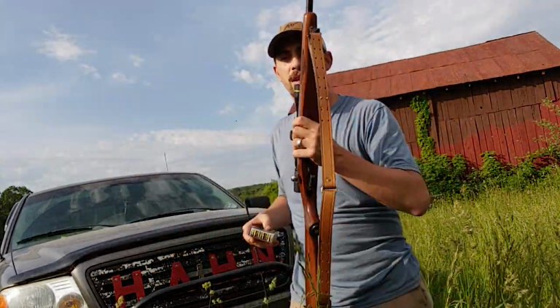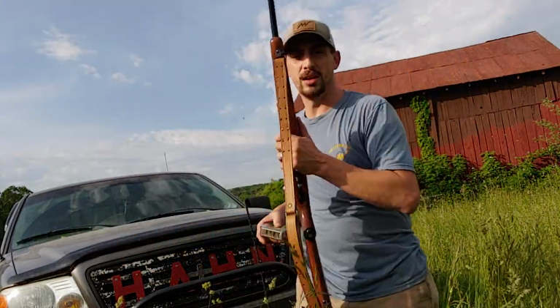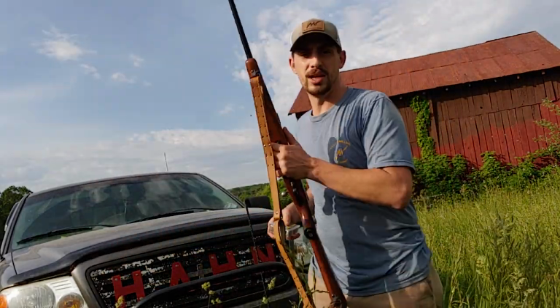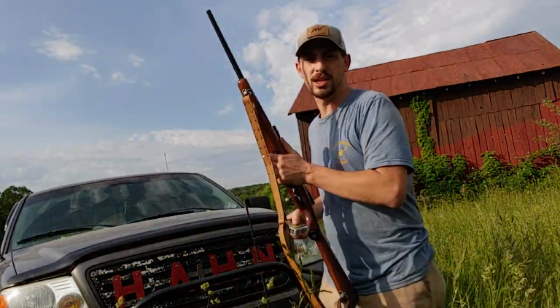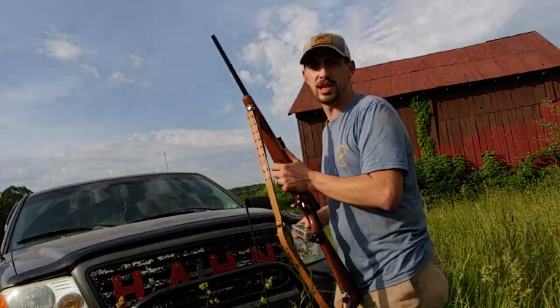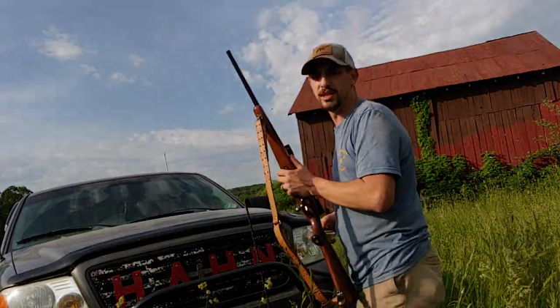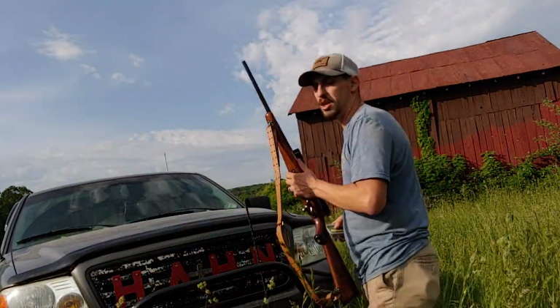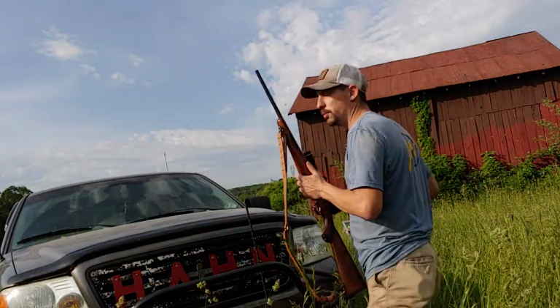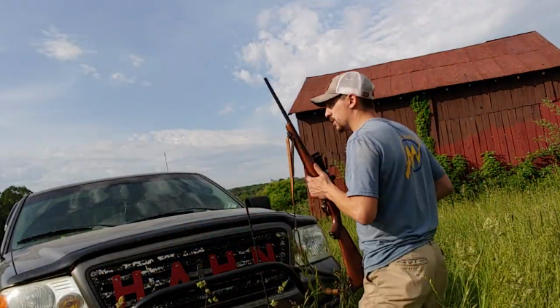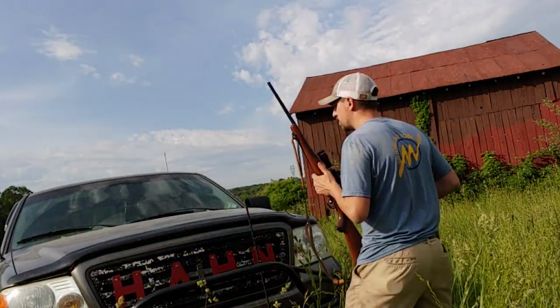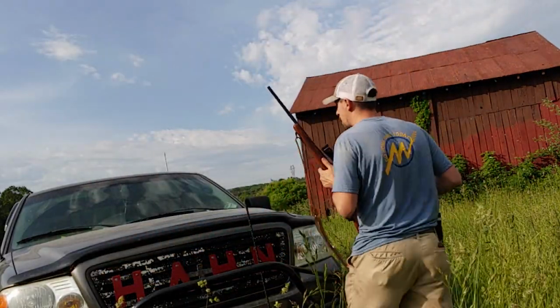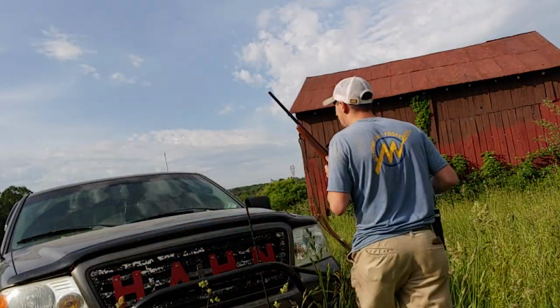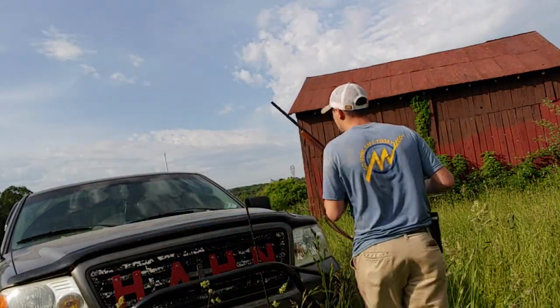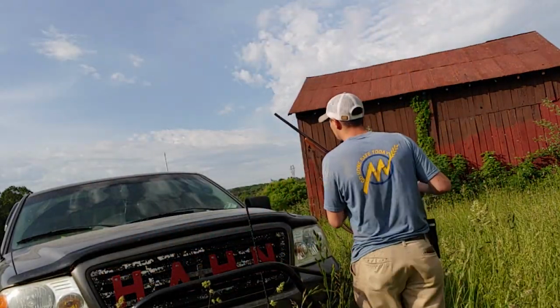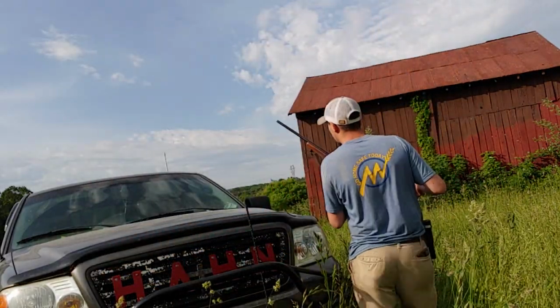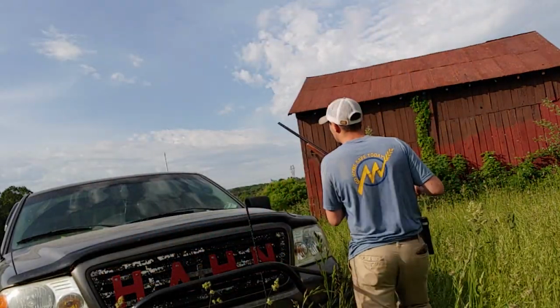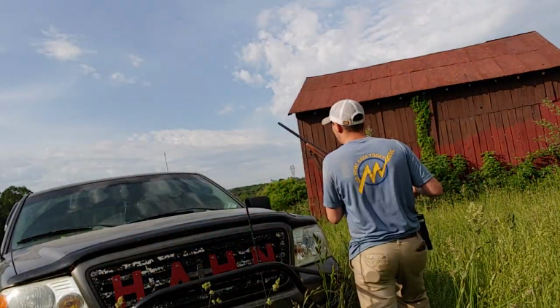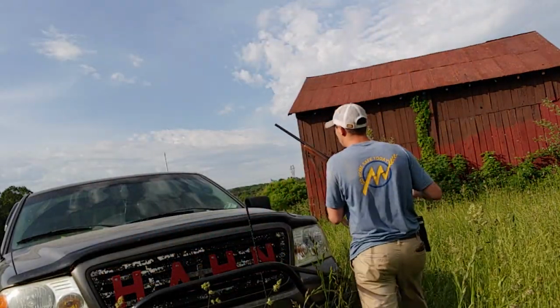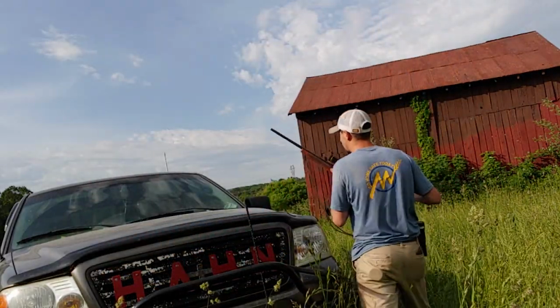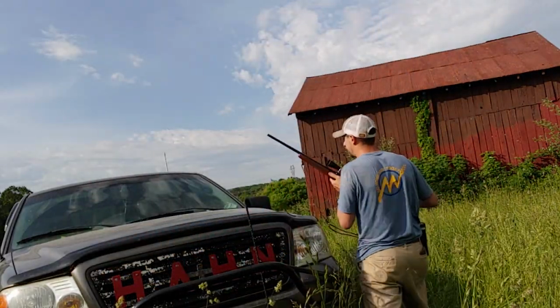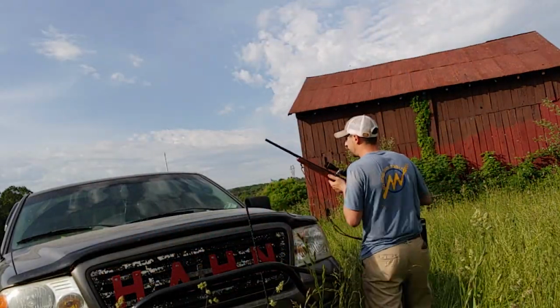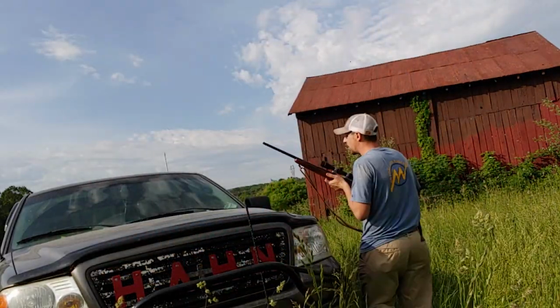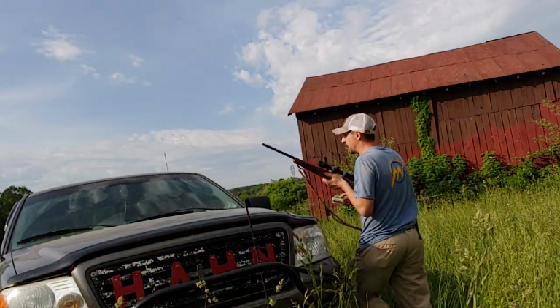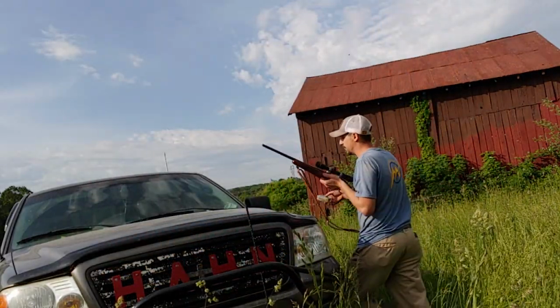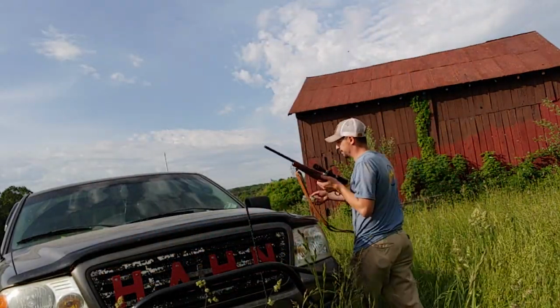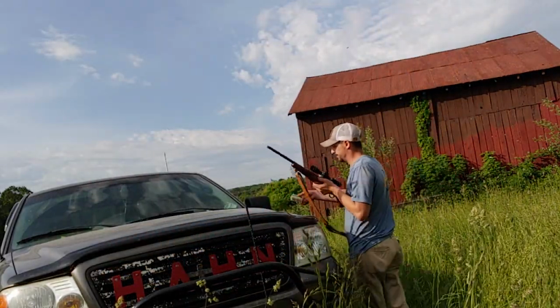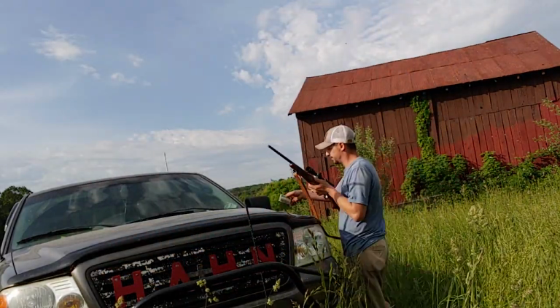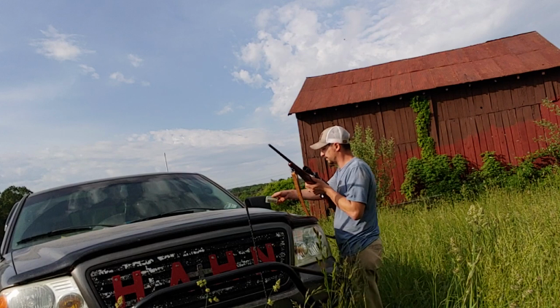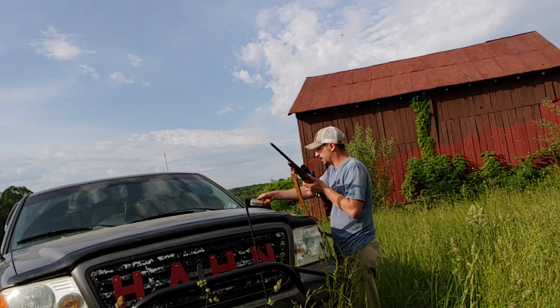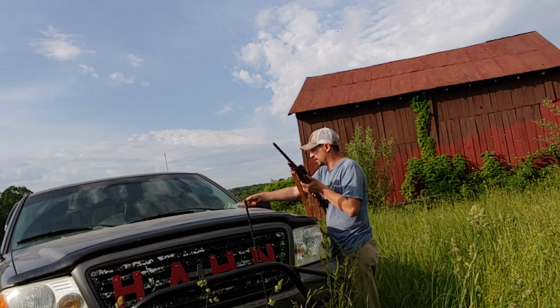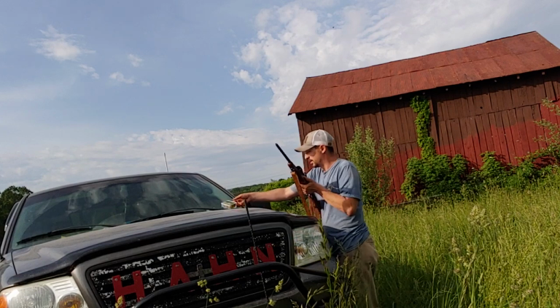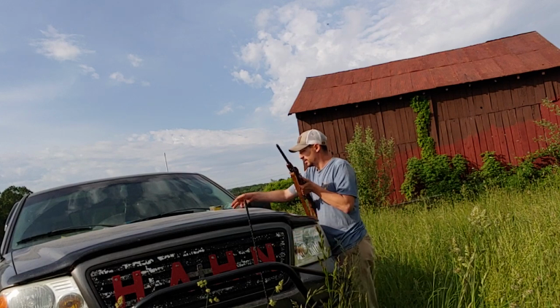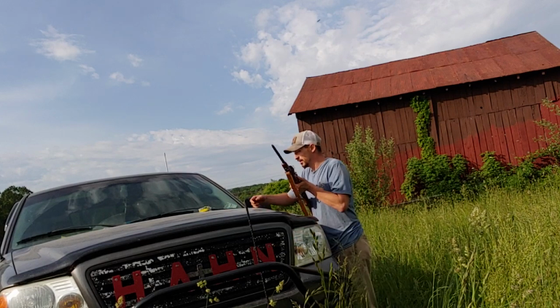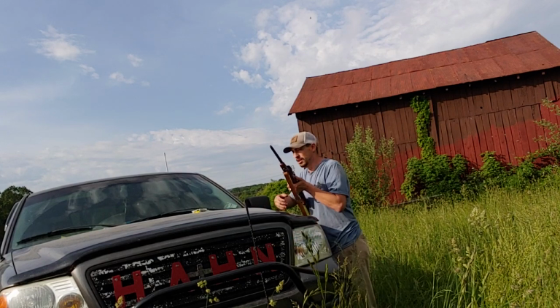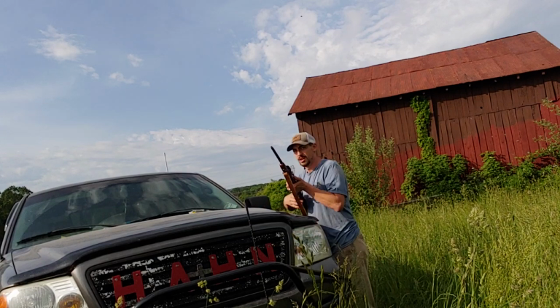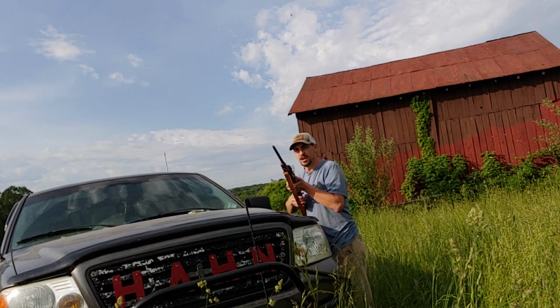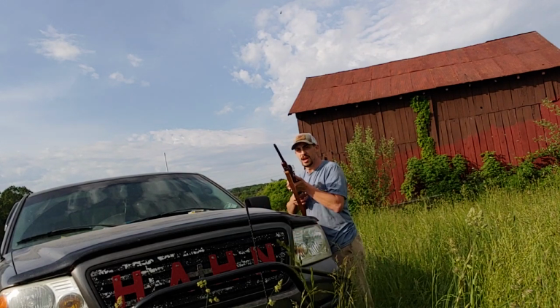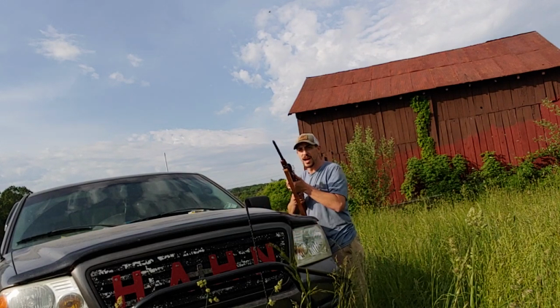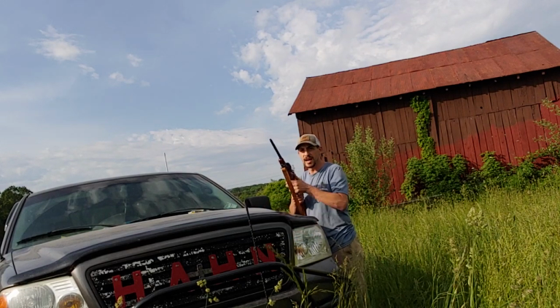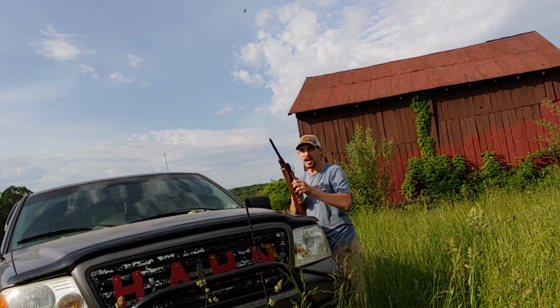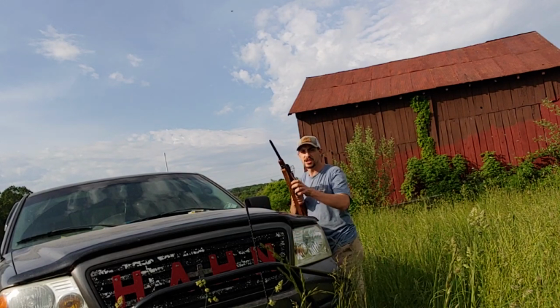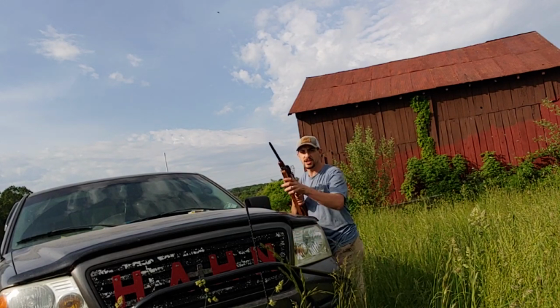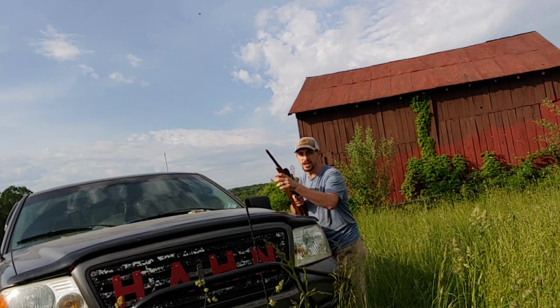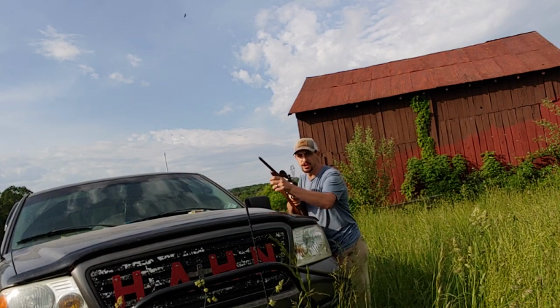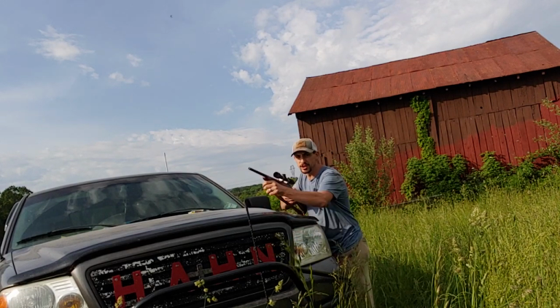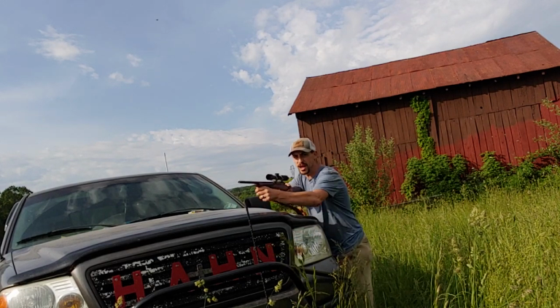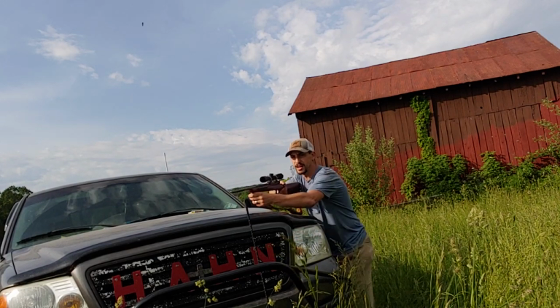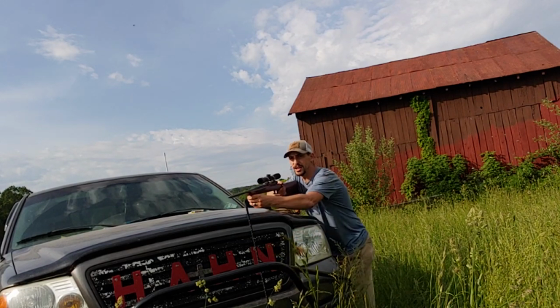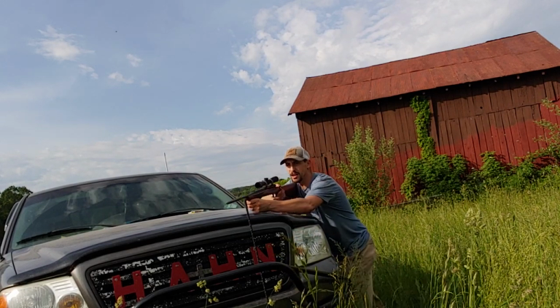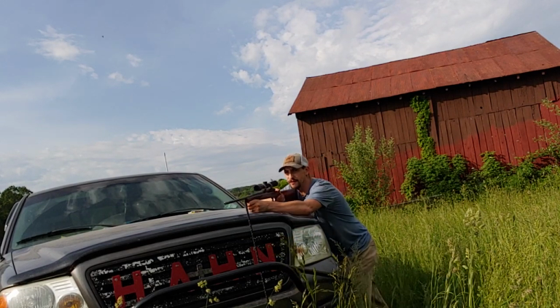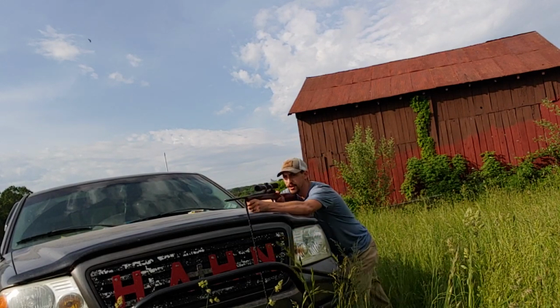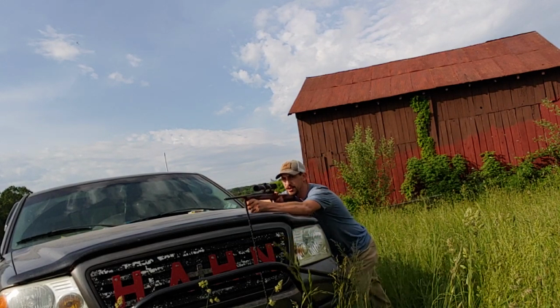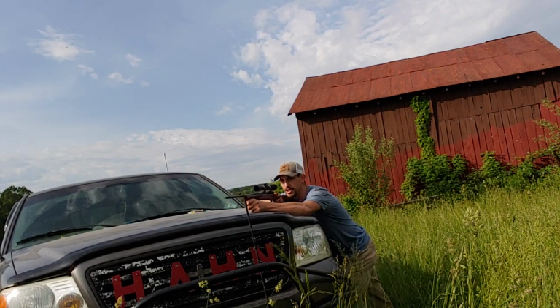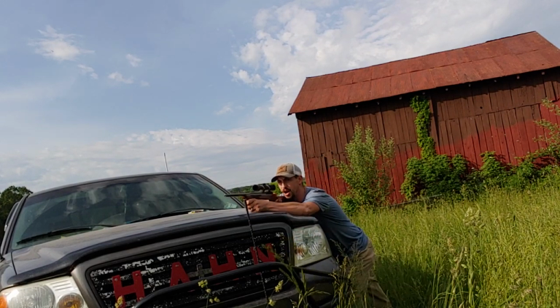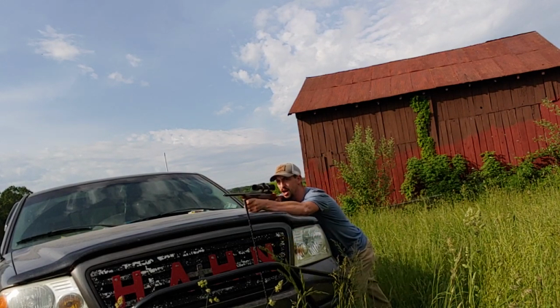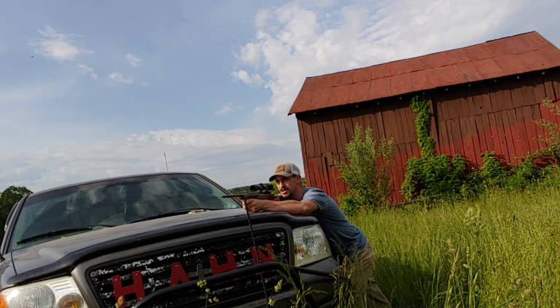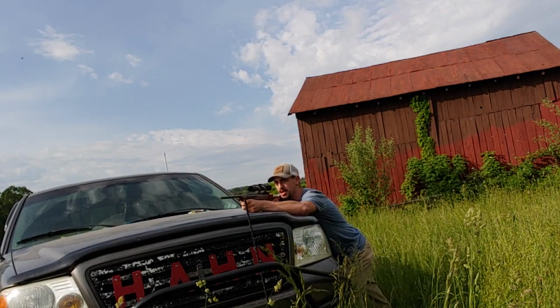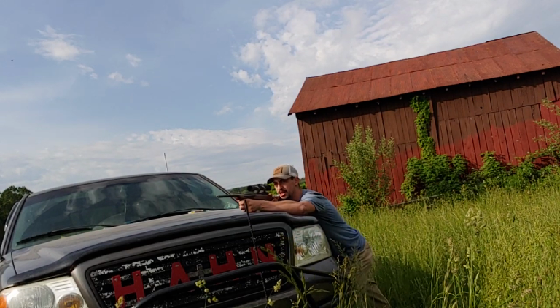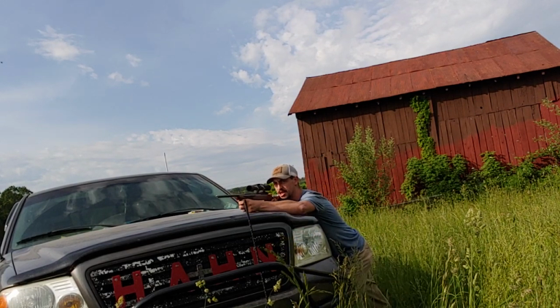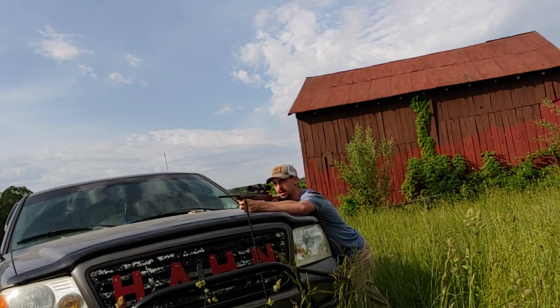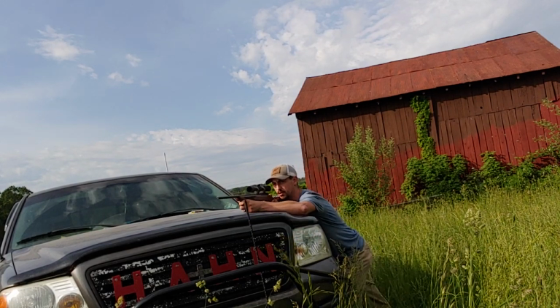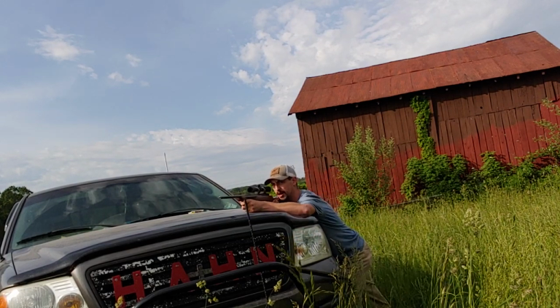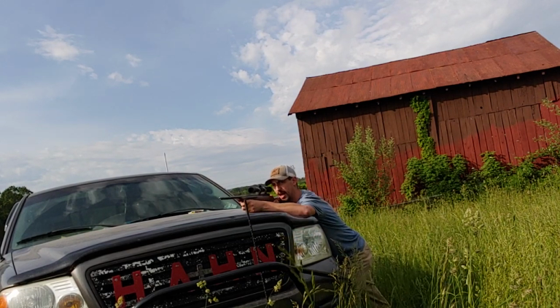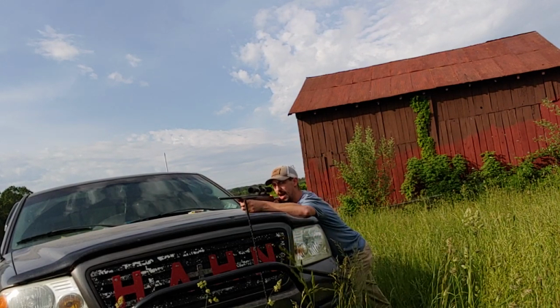Let's get done with the talking and have some fun. I've got steel down here at 50 yards — let's see what we got.